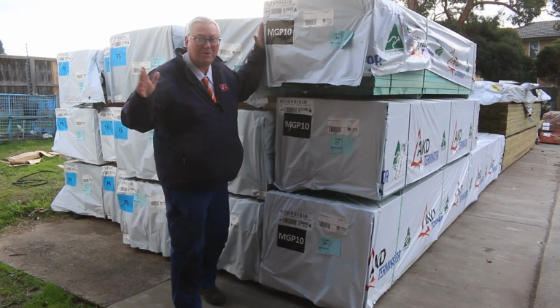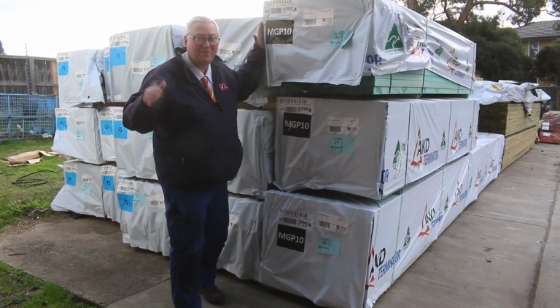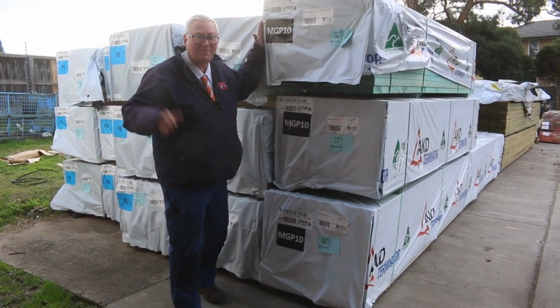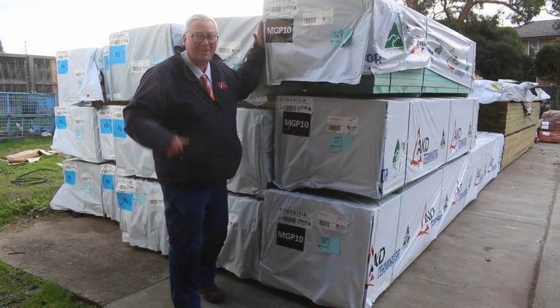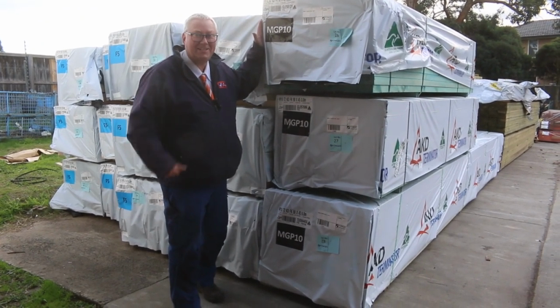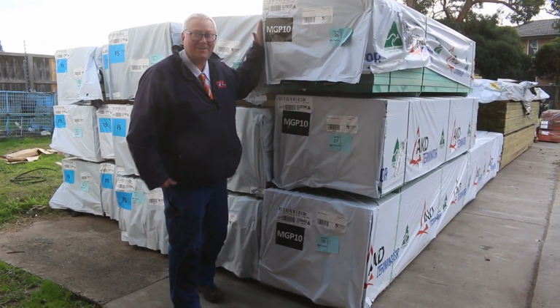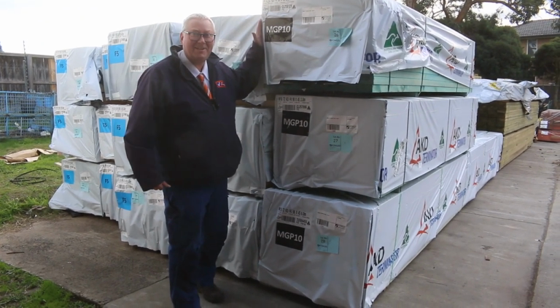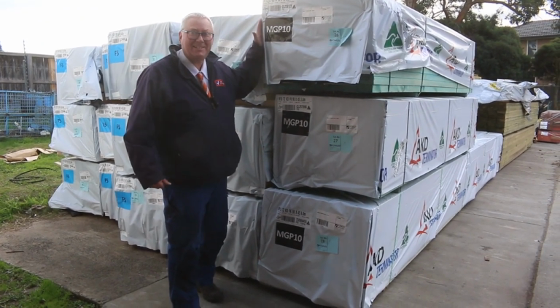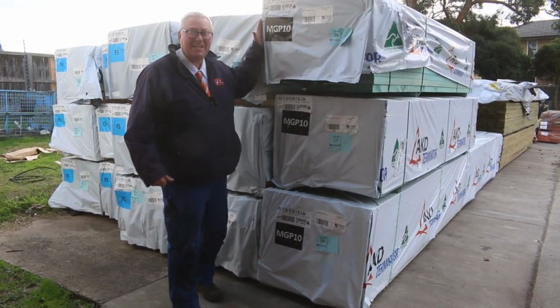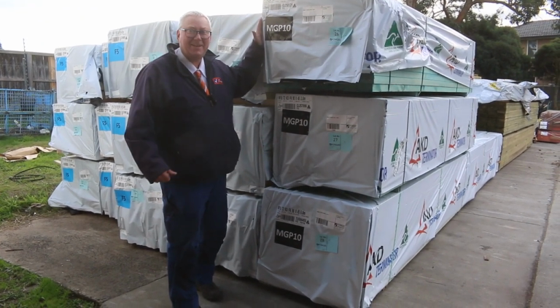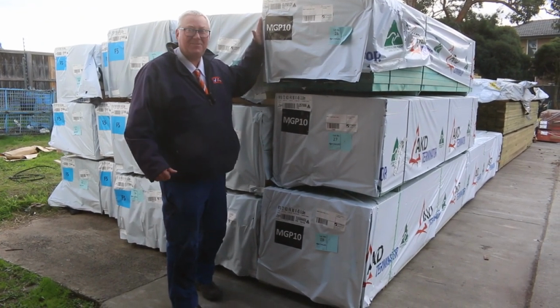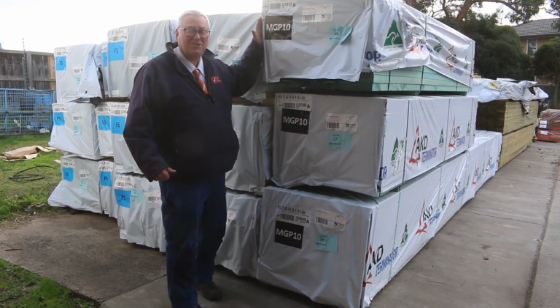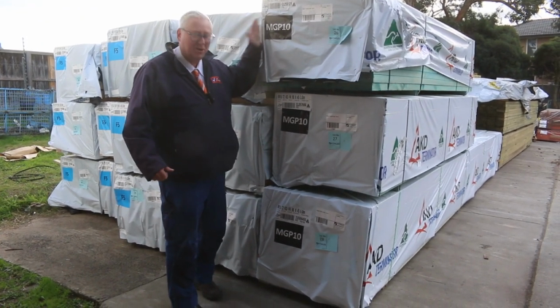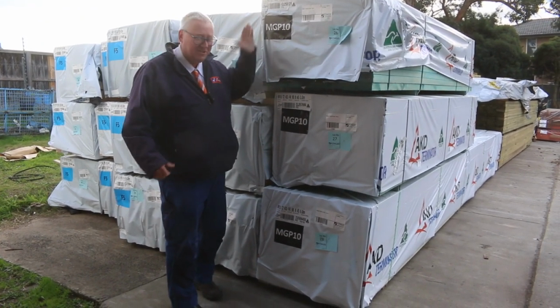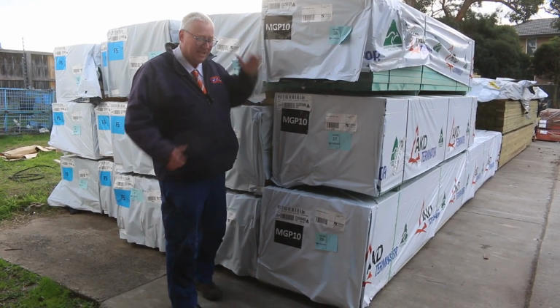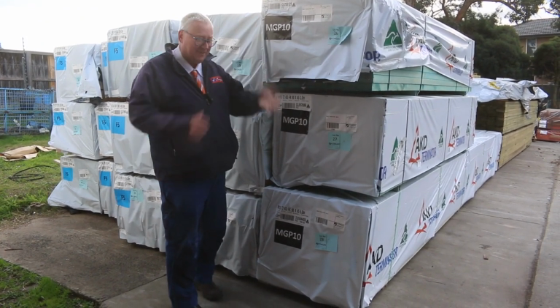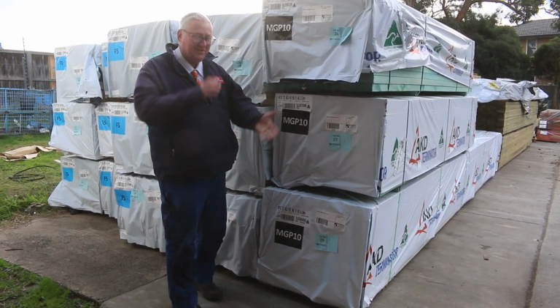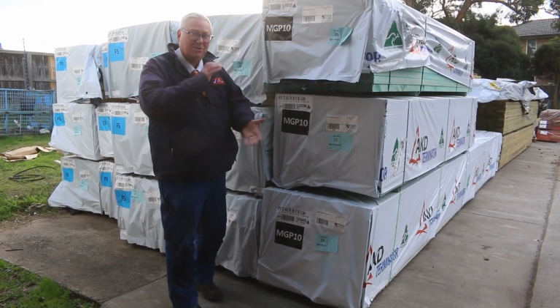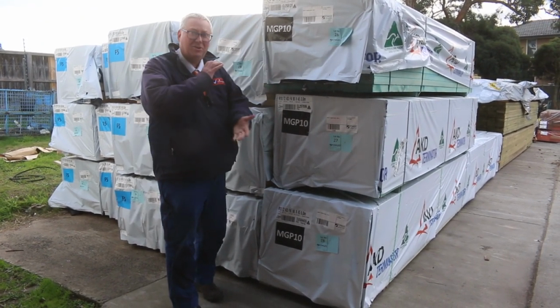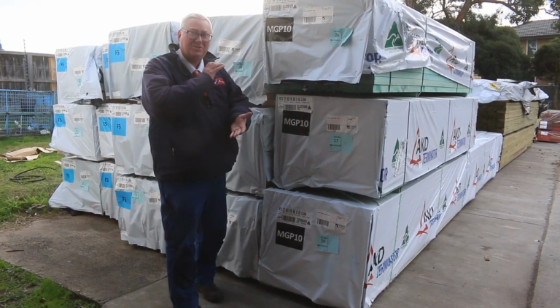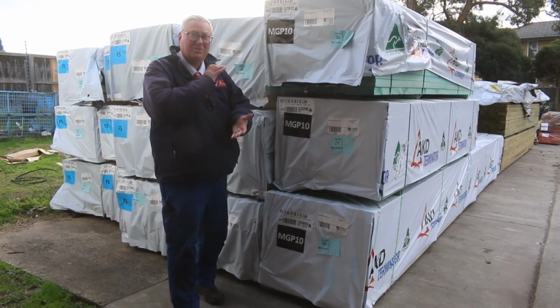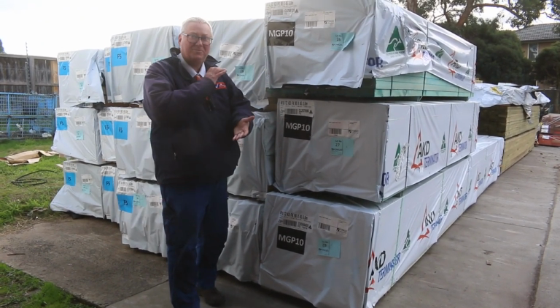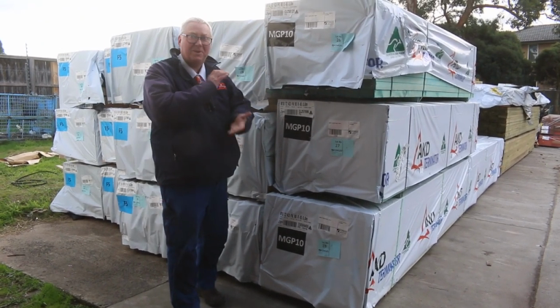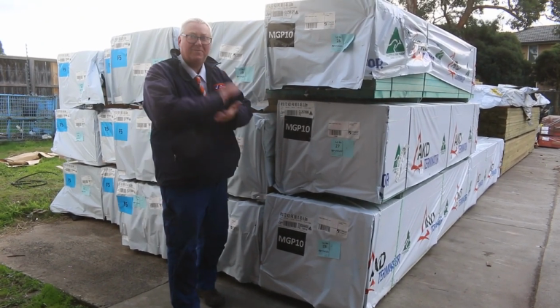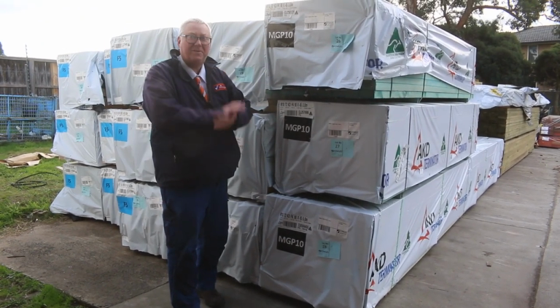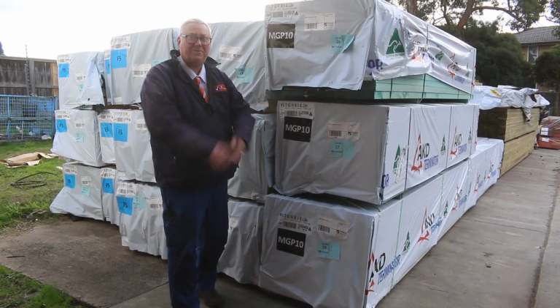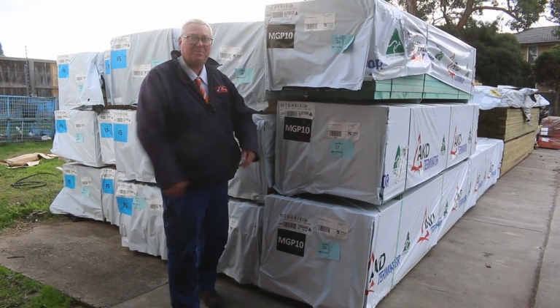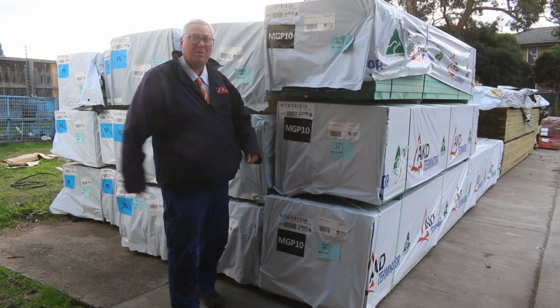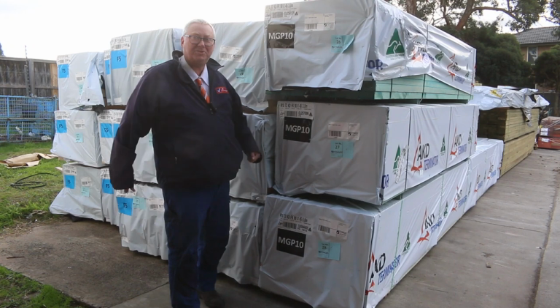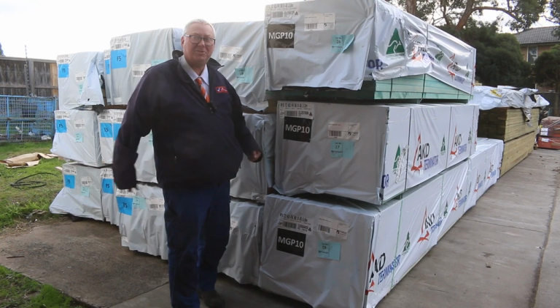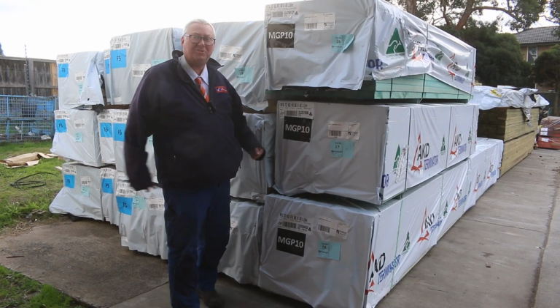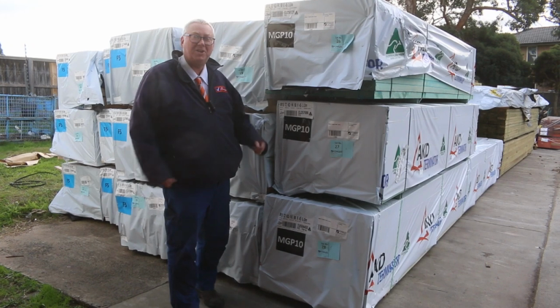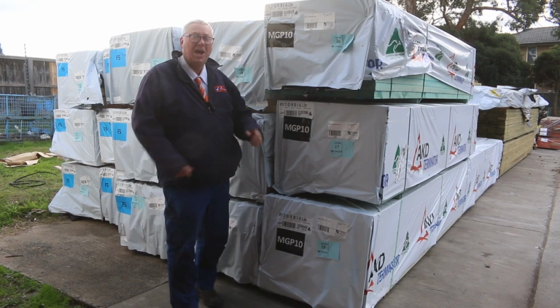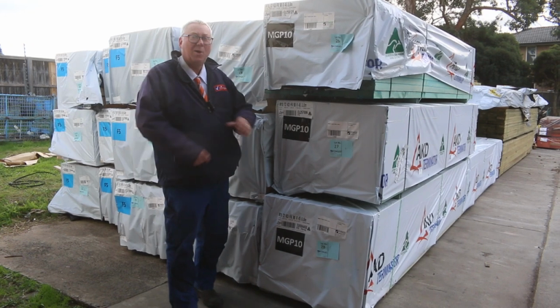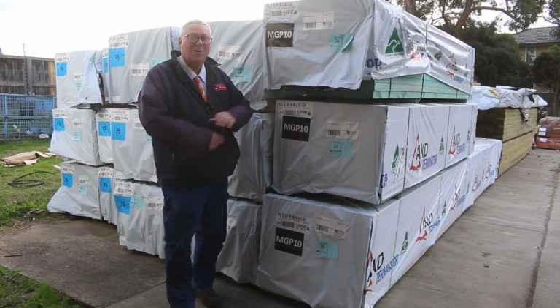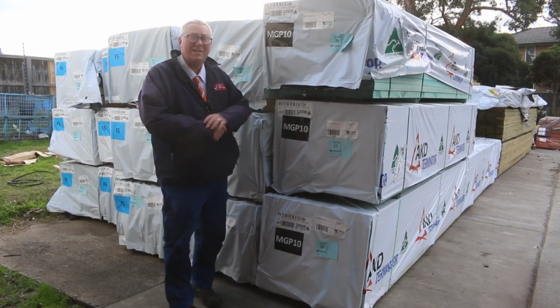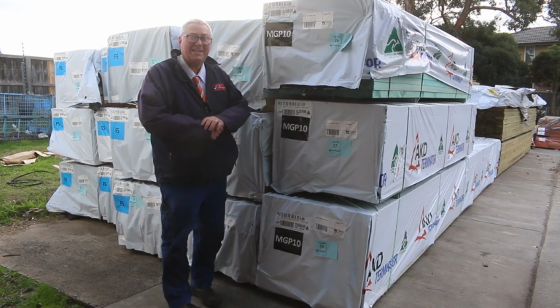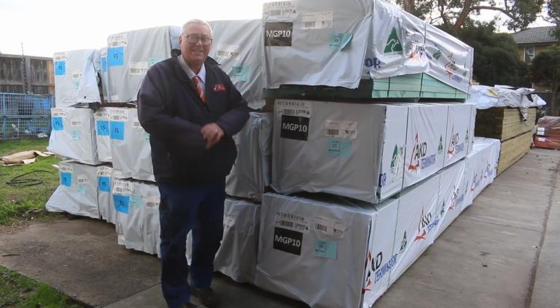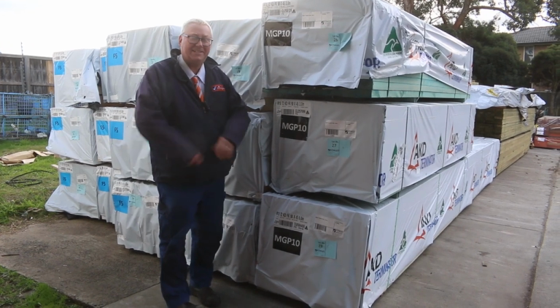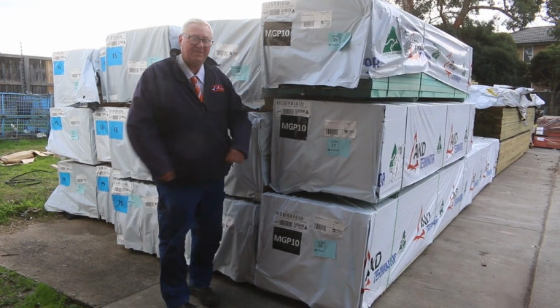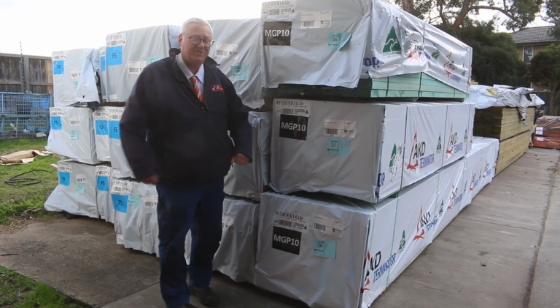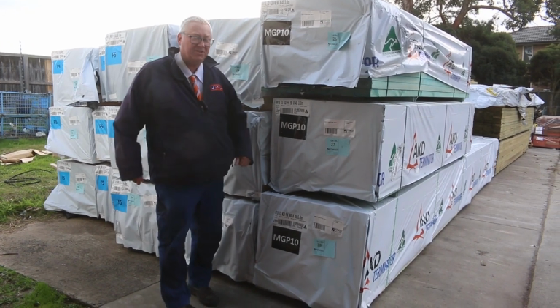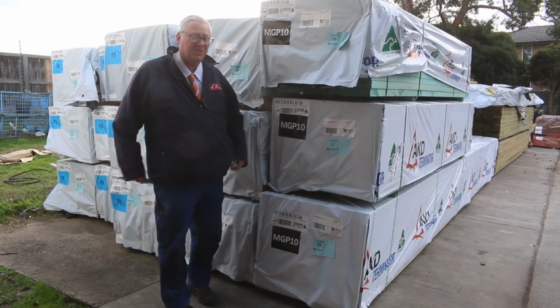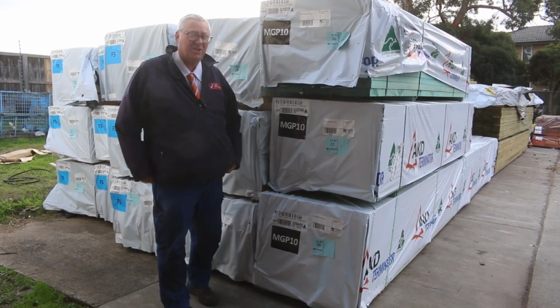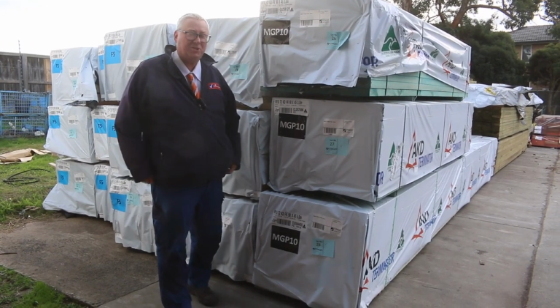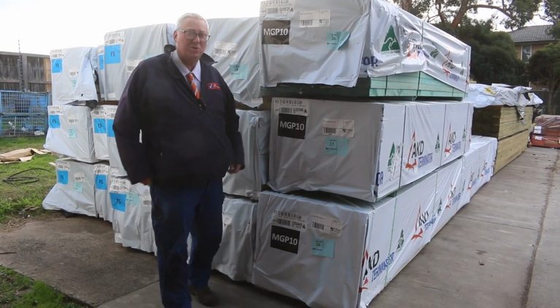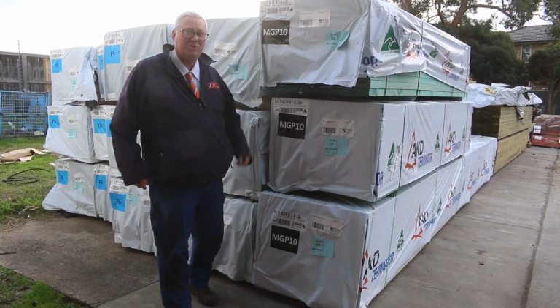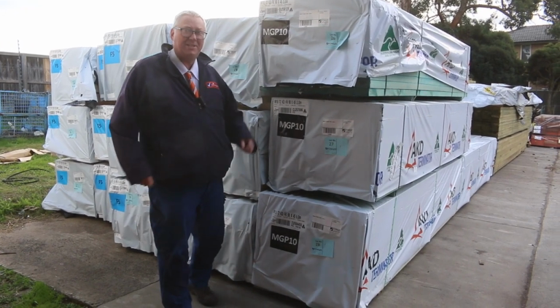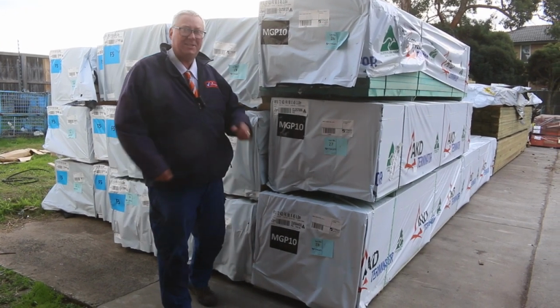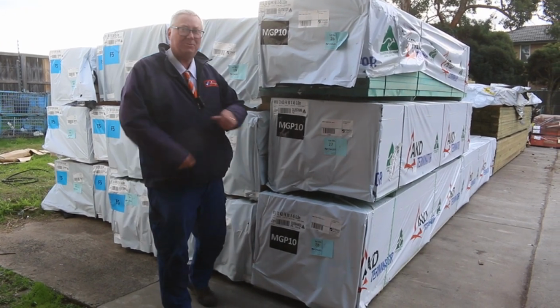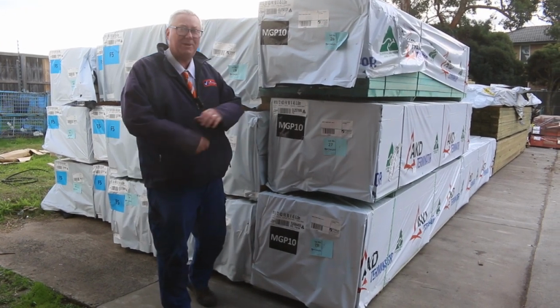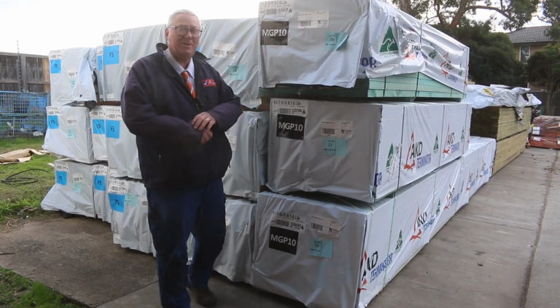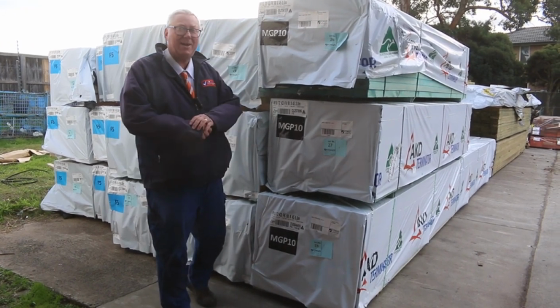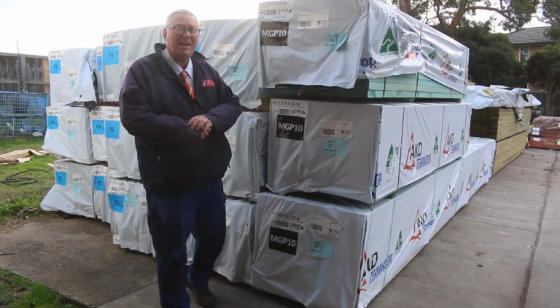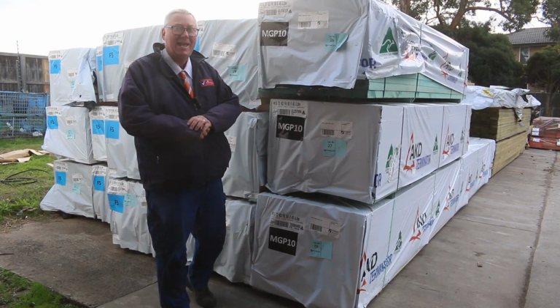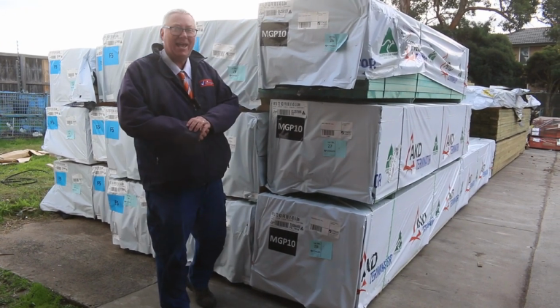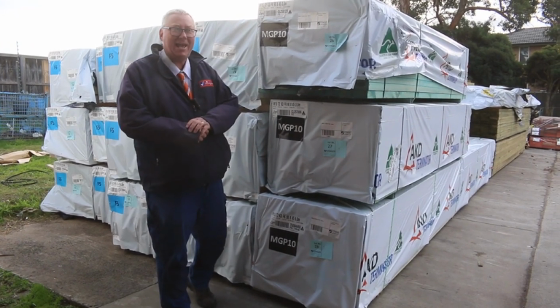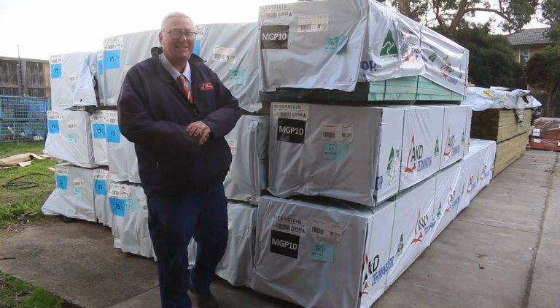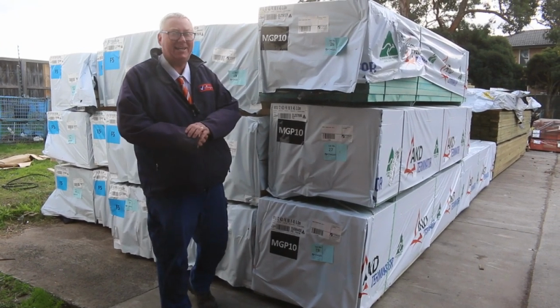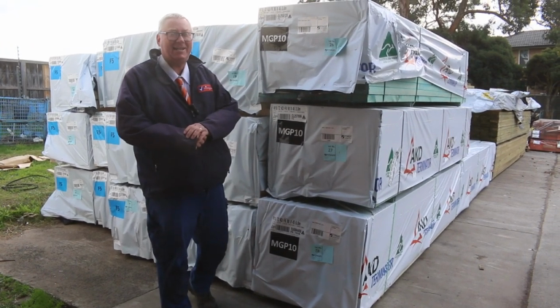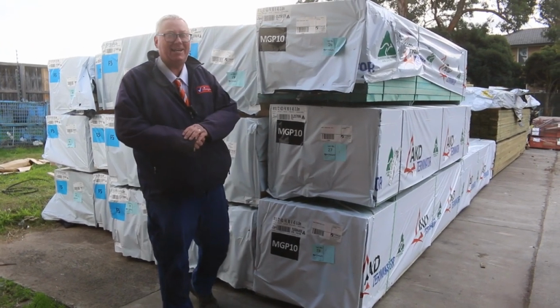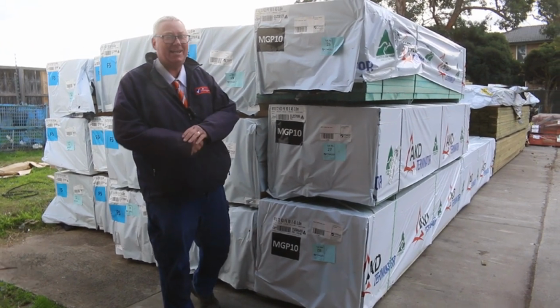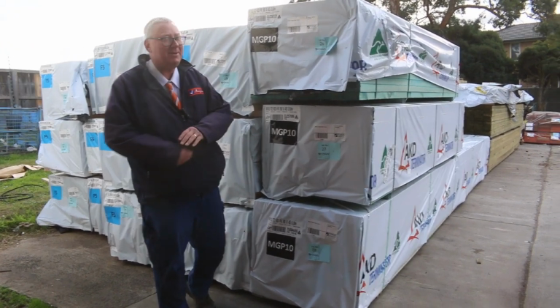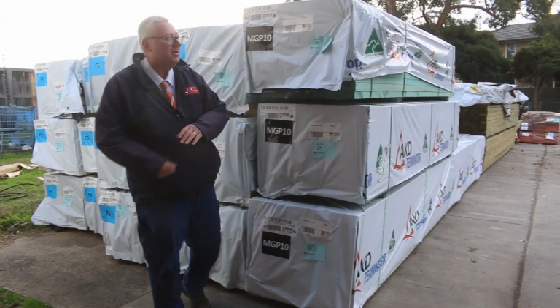Michael from Fowls here once again for the Tuesday afternoon auction preview for tomorrow's auction, Wednesday the 7th of July 2021 at 10am.